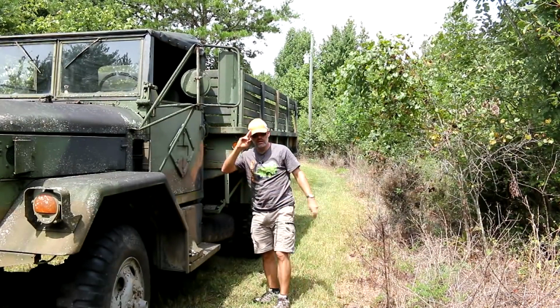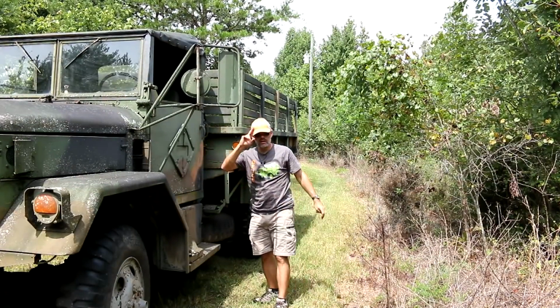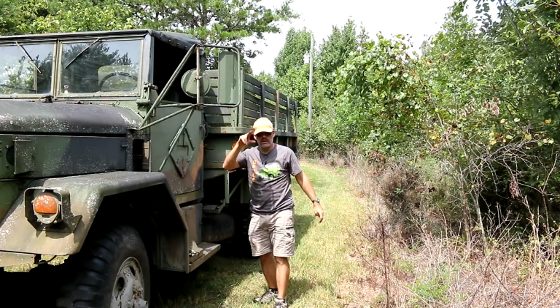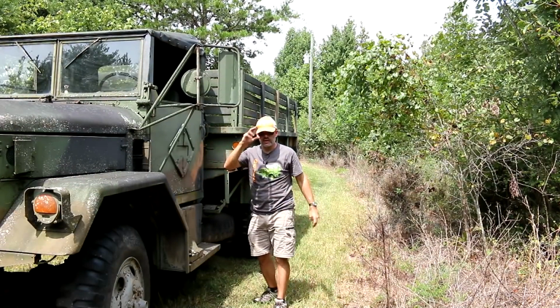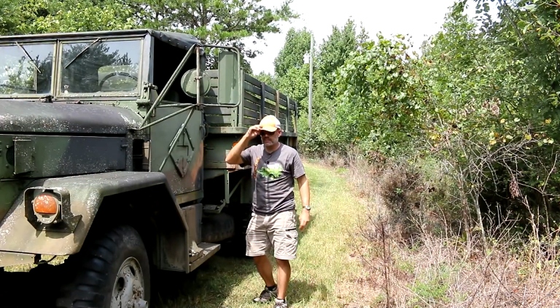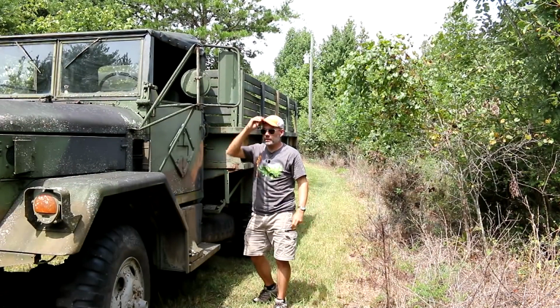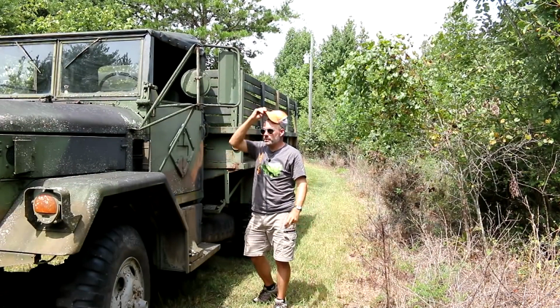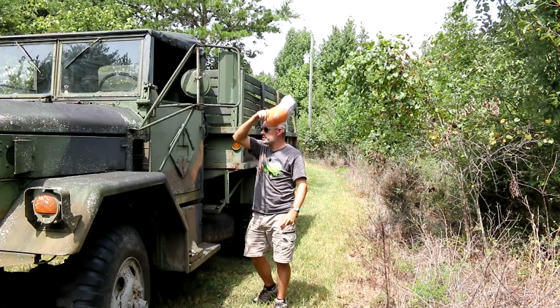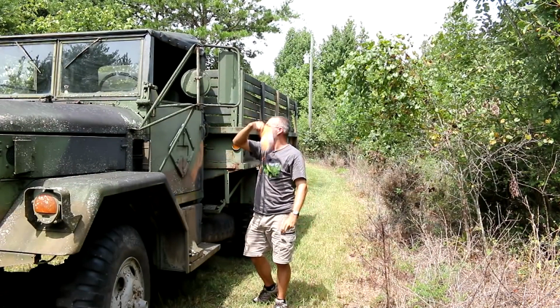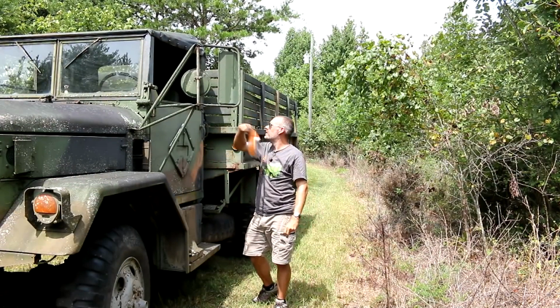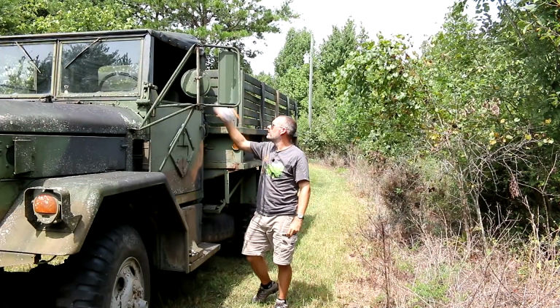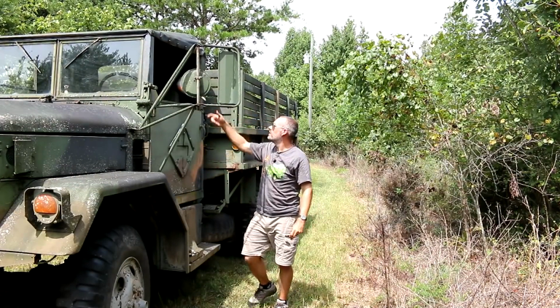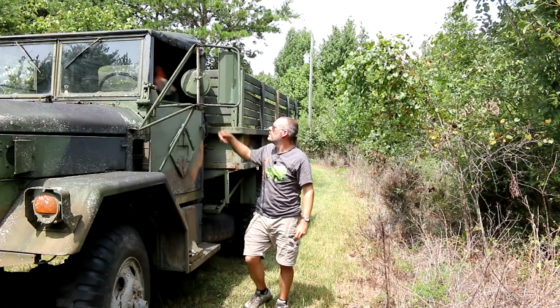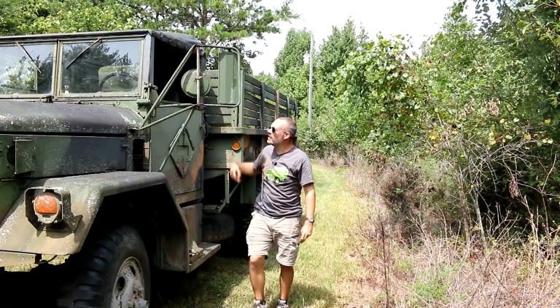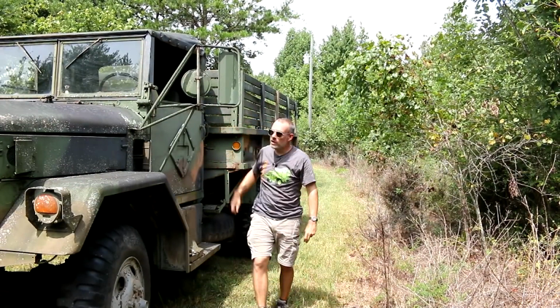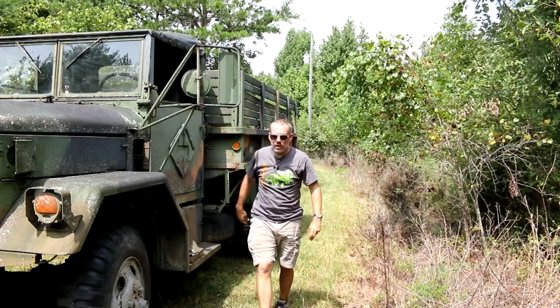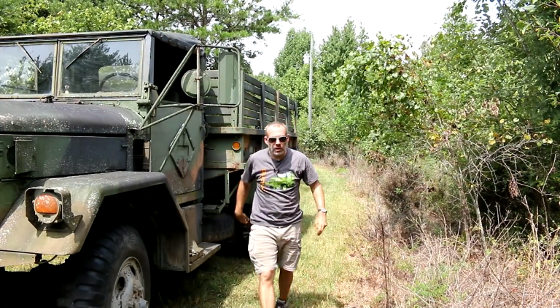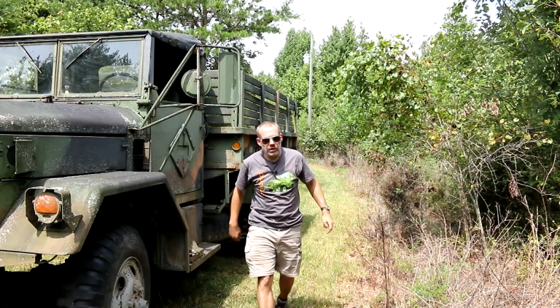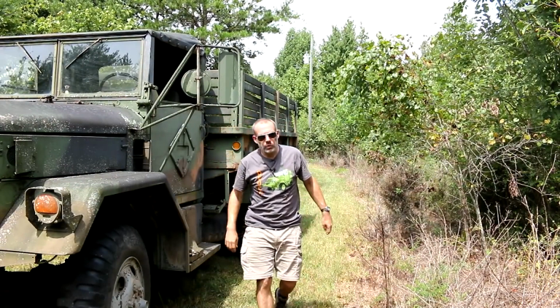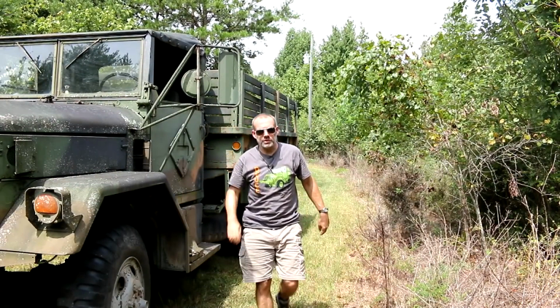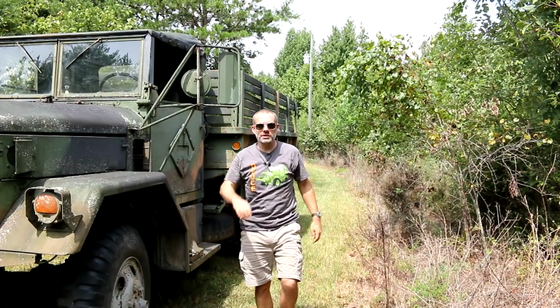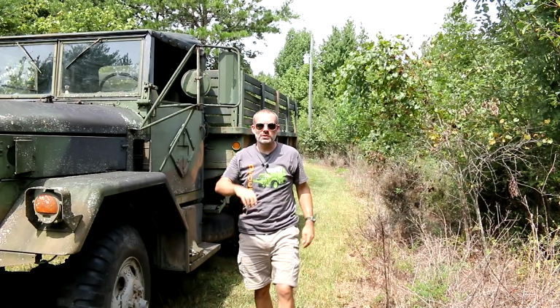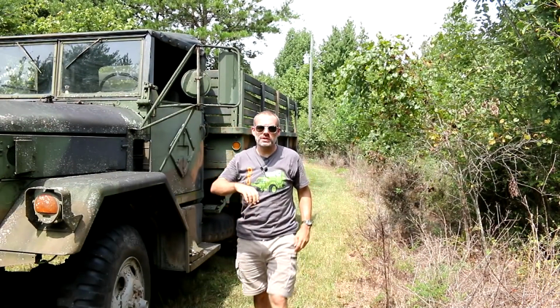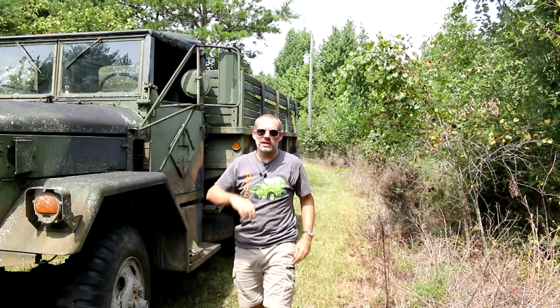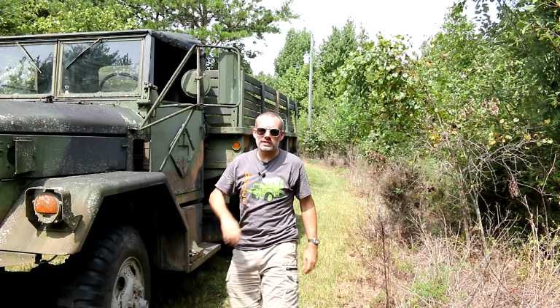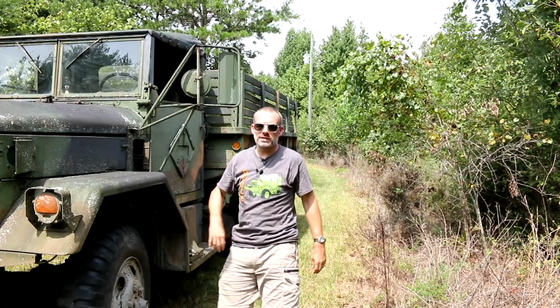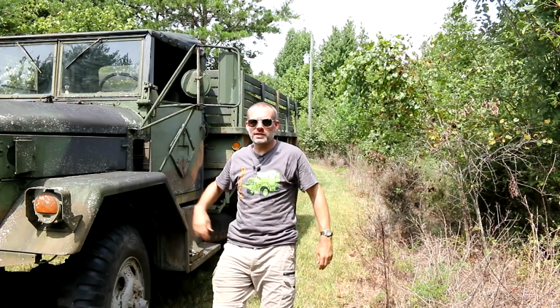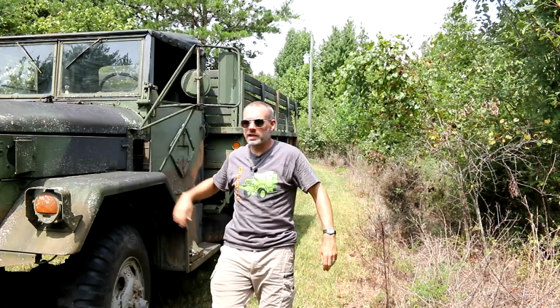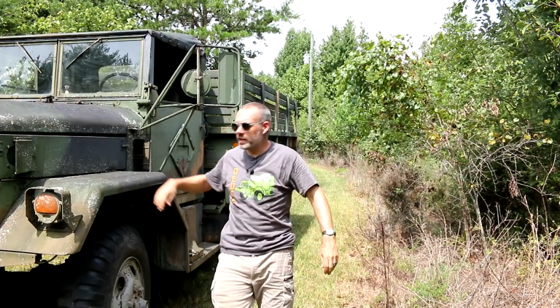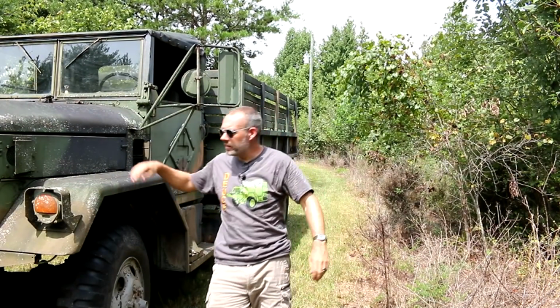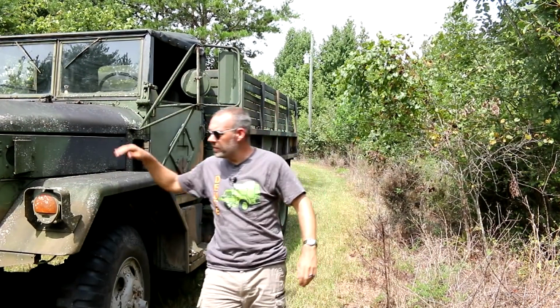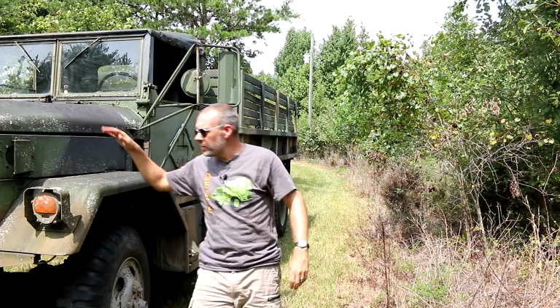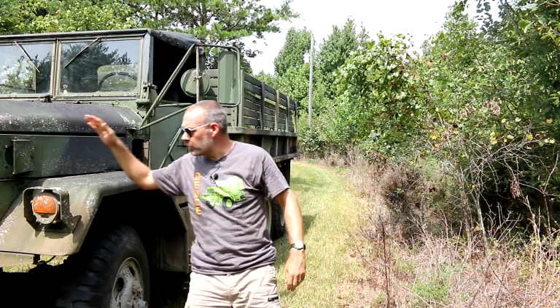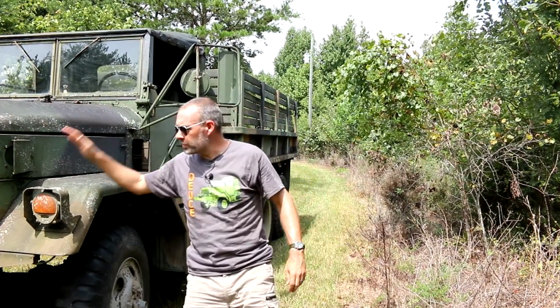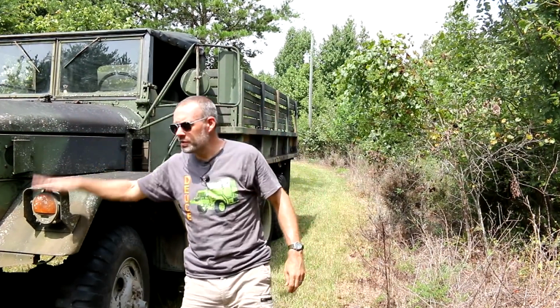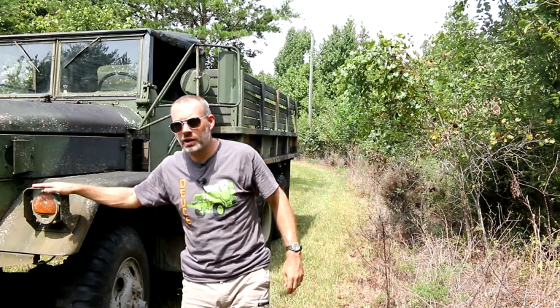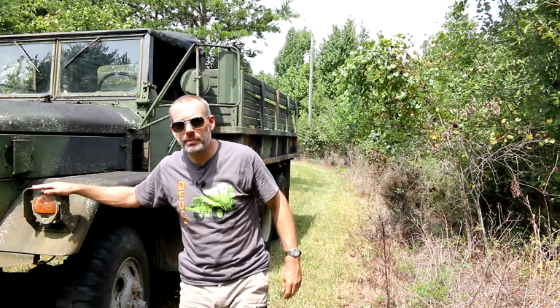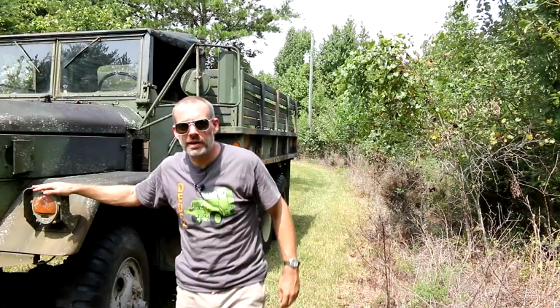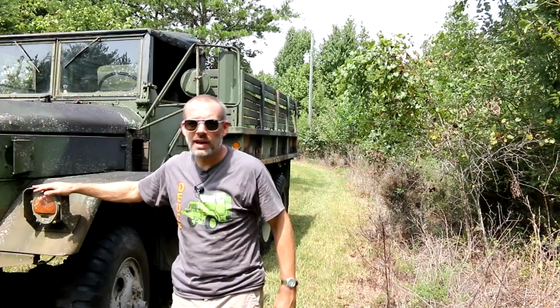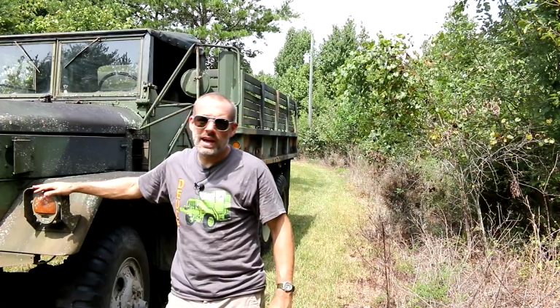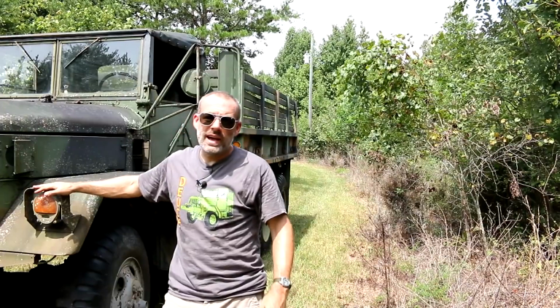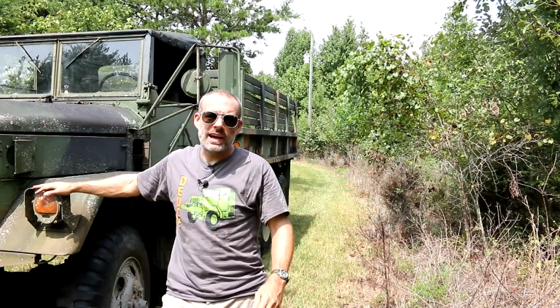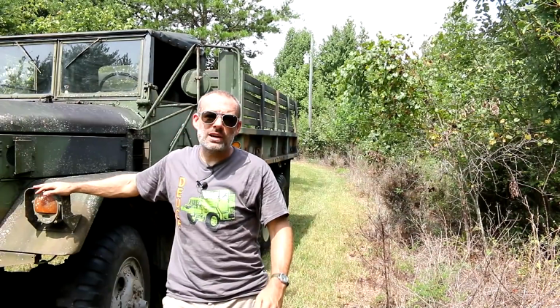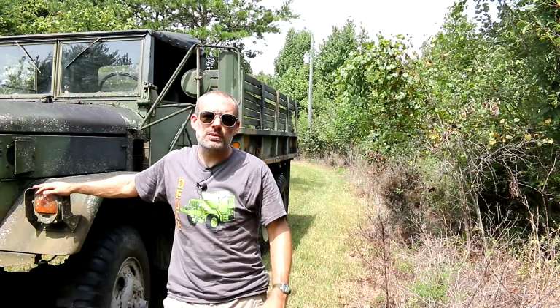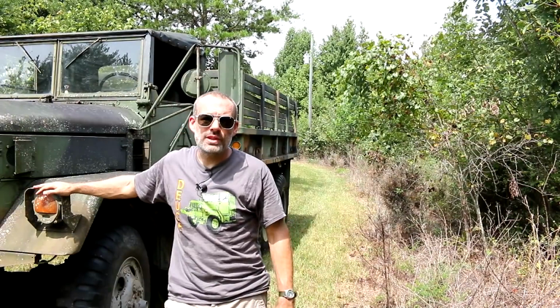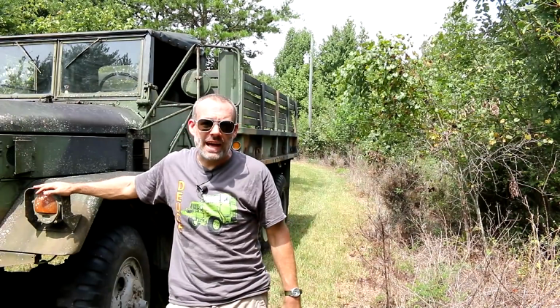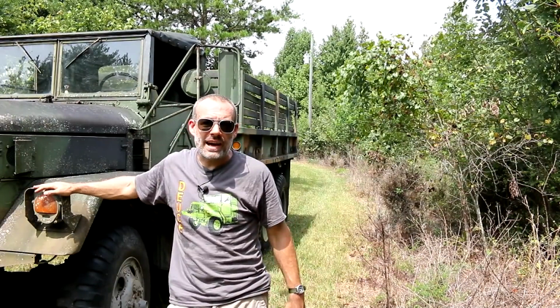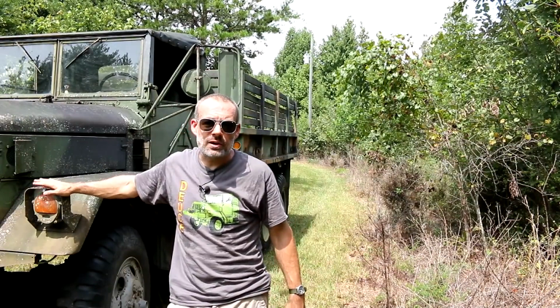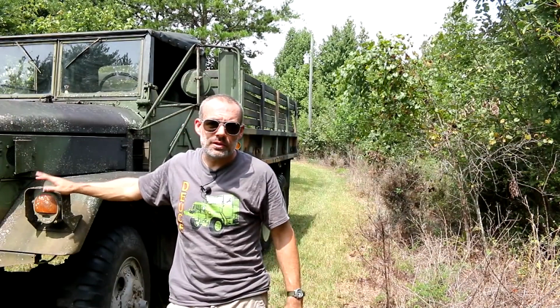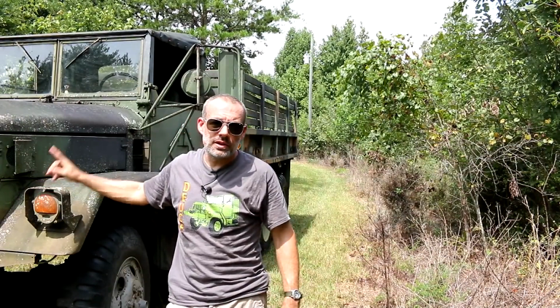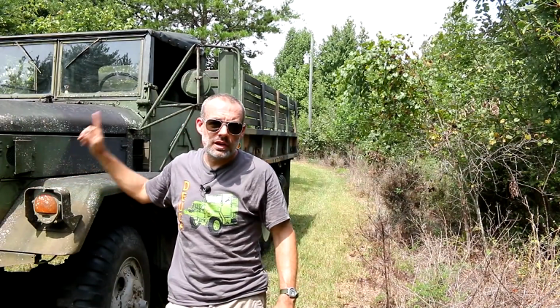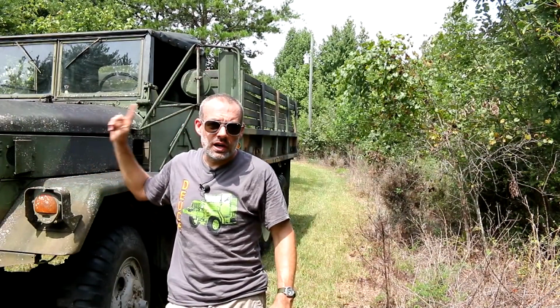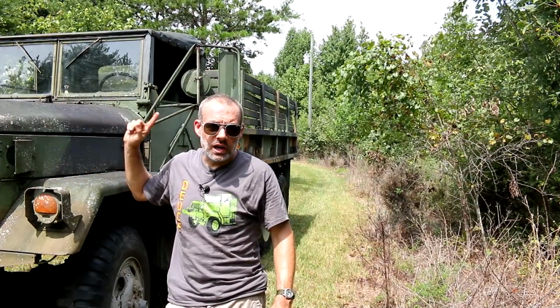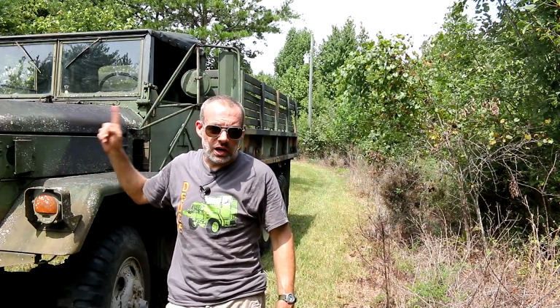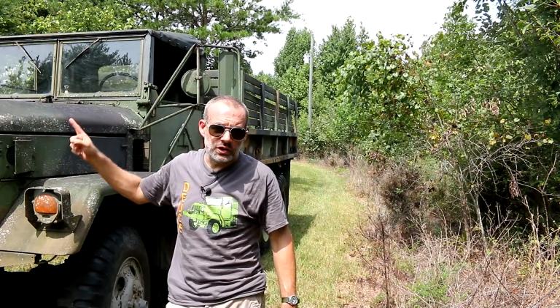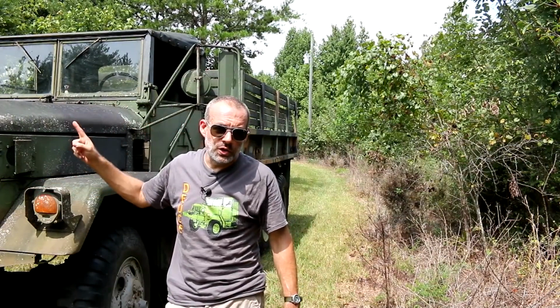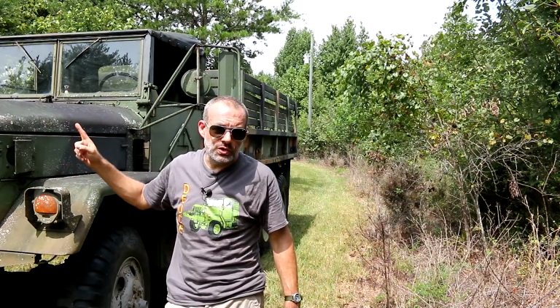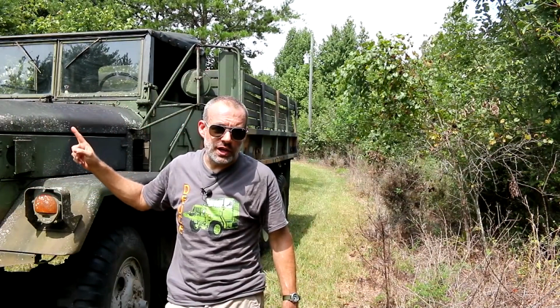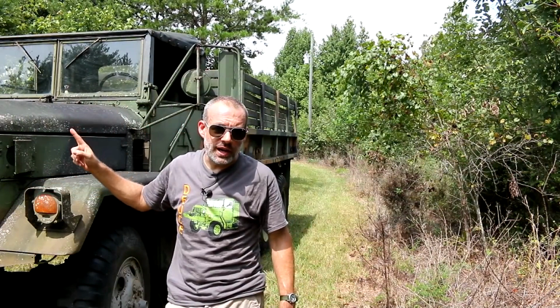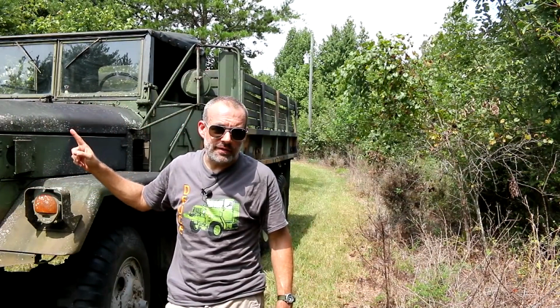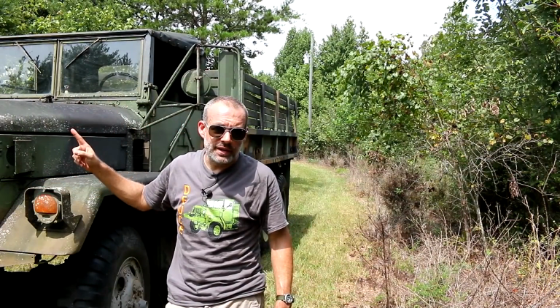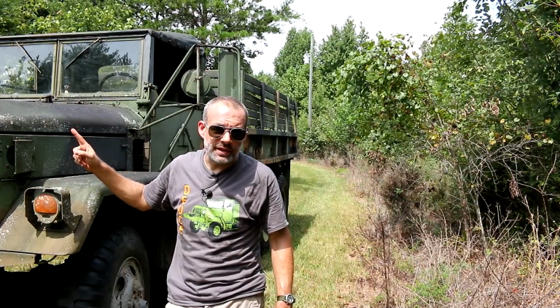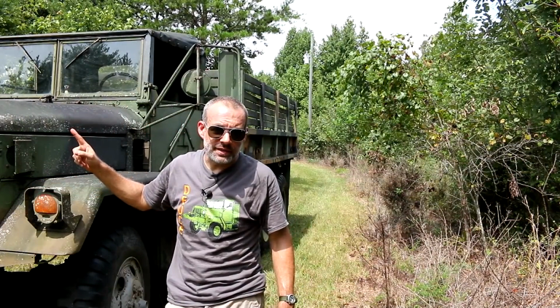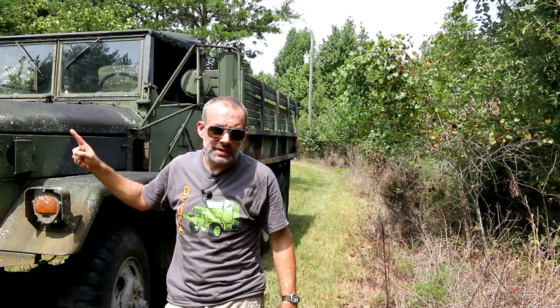Howdy folks, you're watching Deuce and Guns and today we're going to talk about how loud a deuce and a half is.